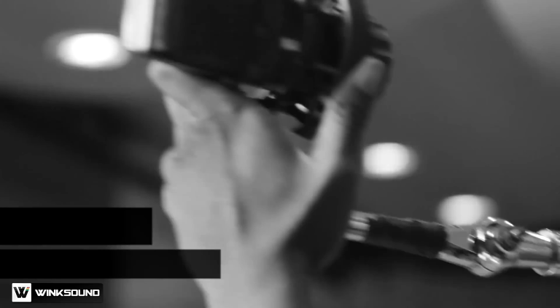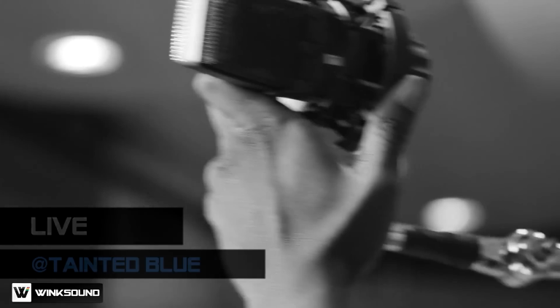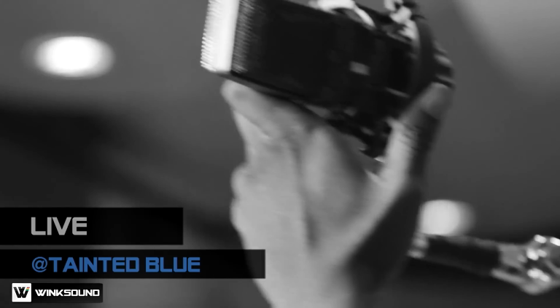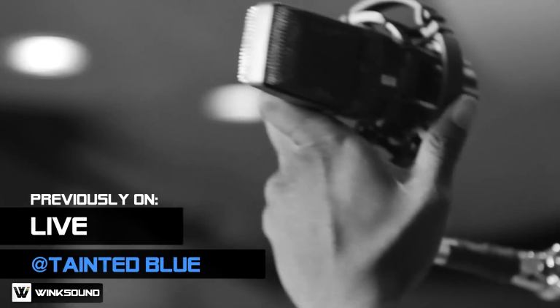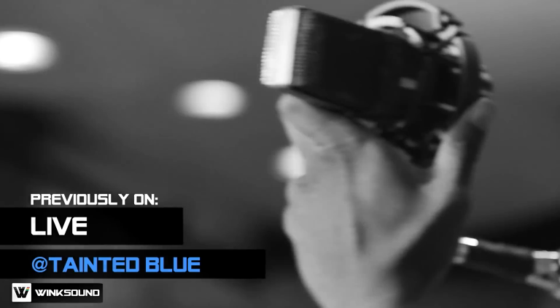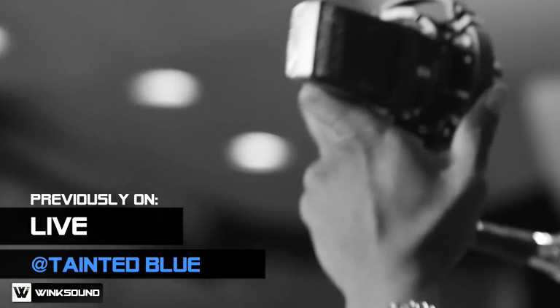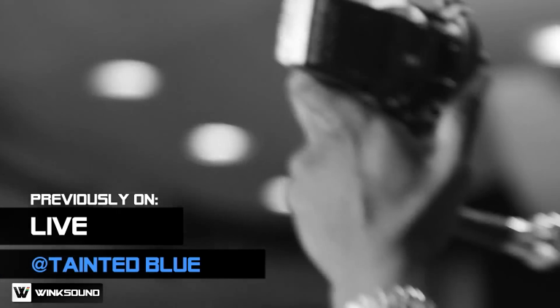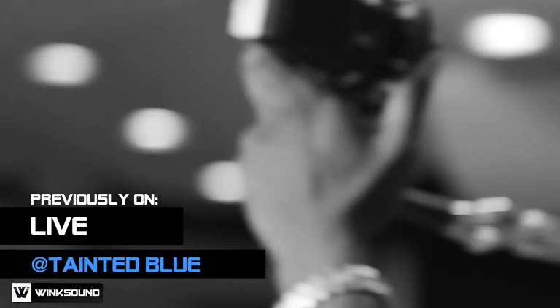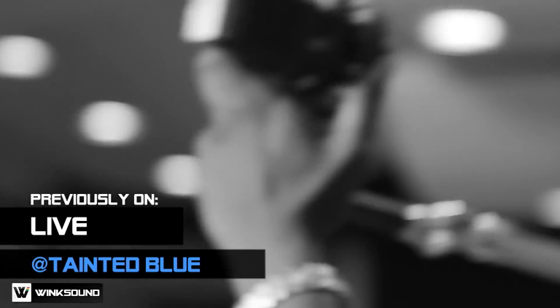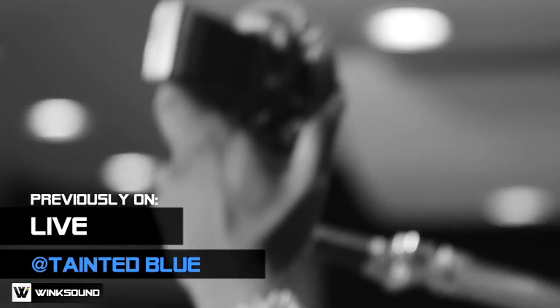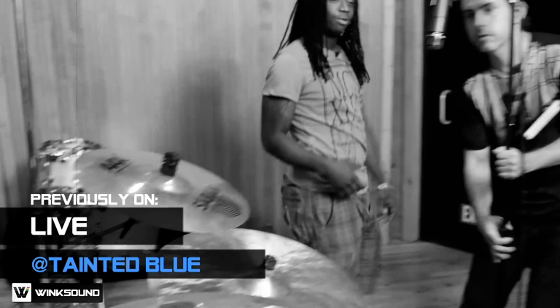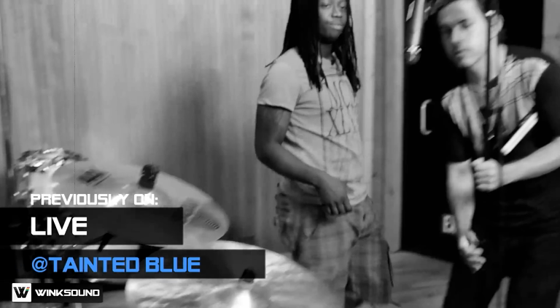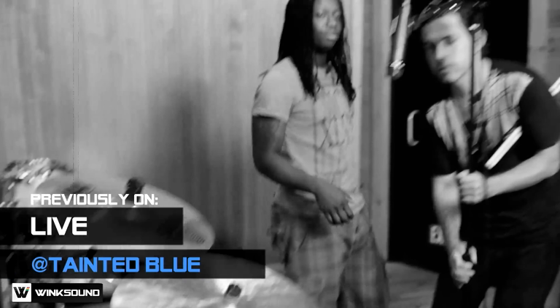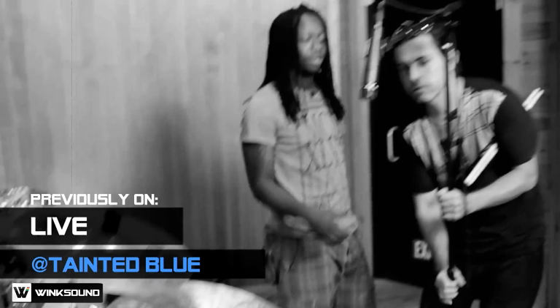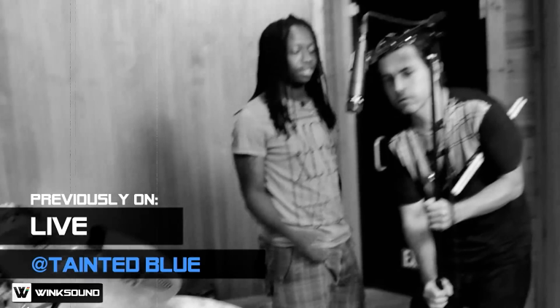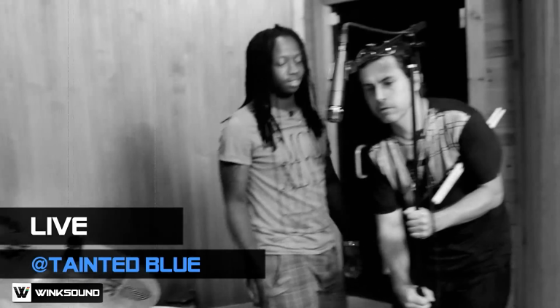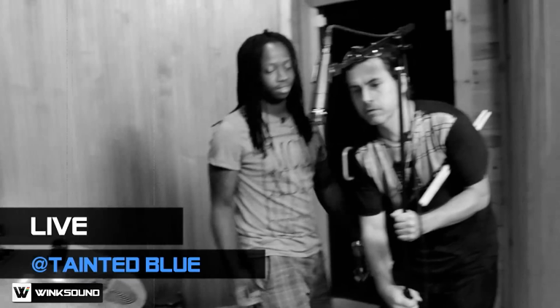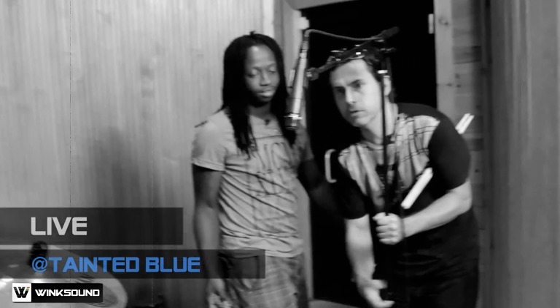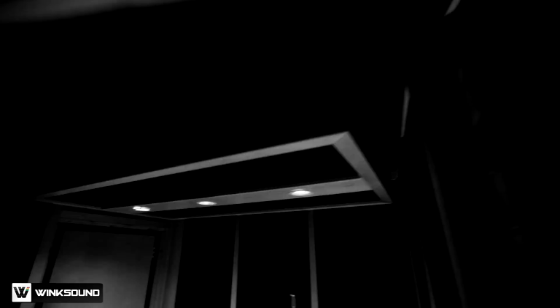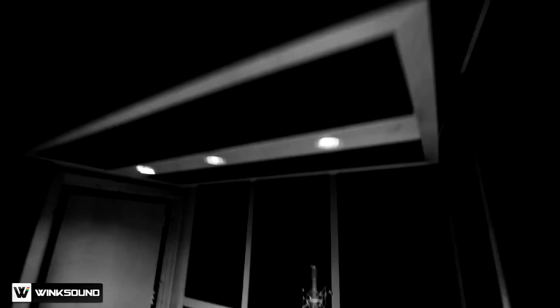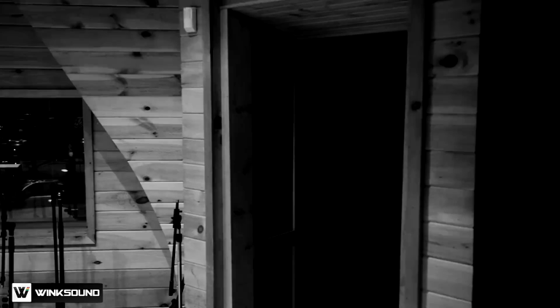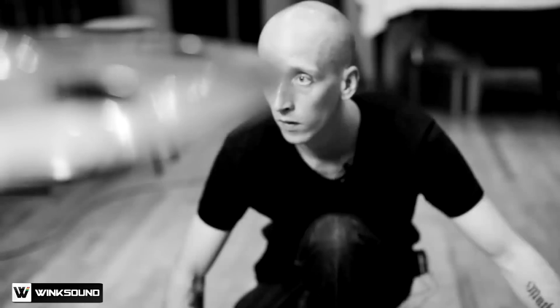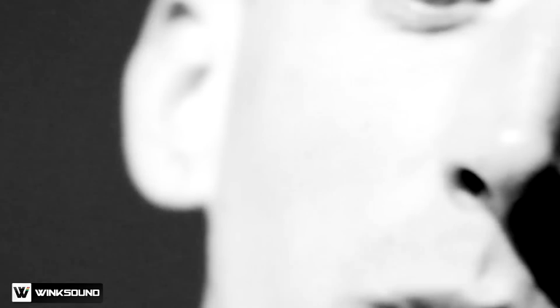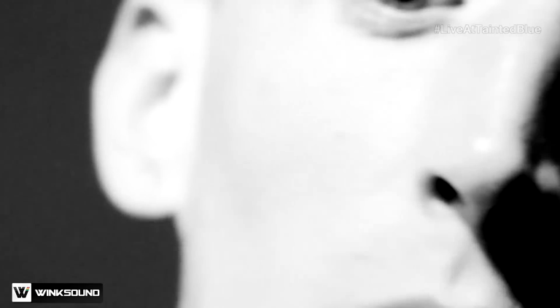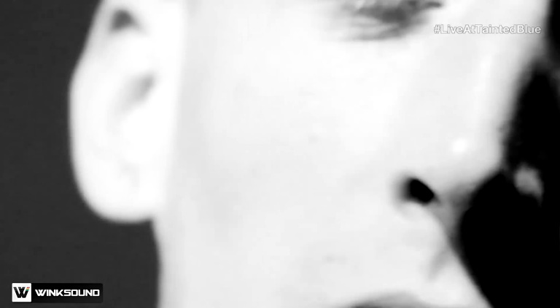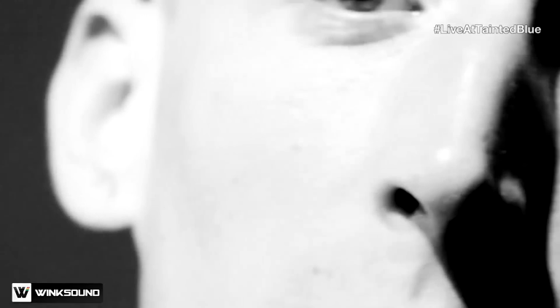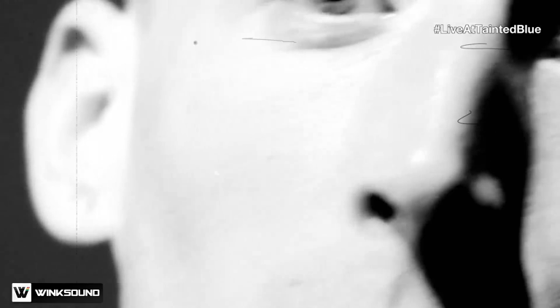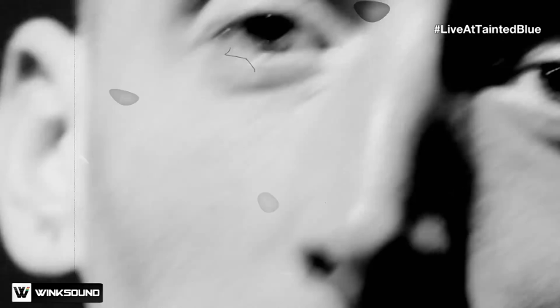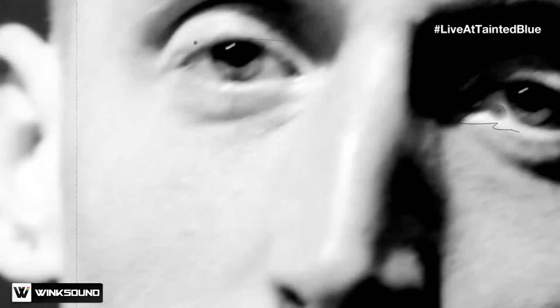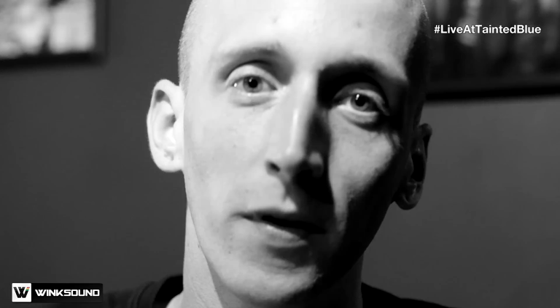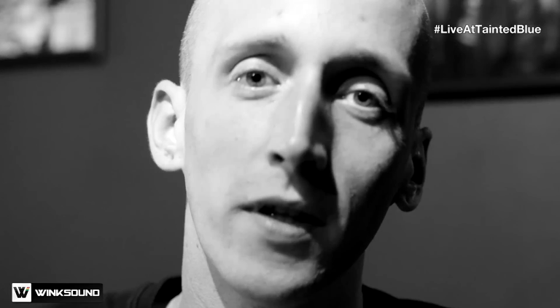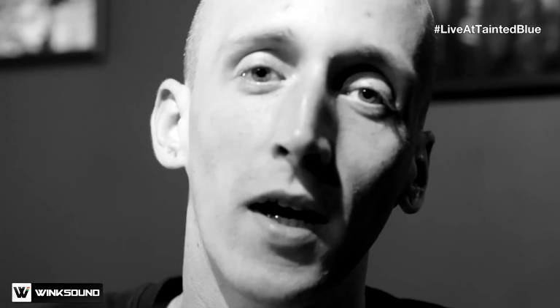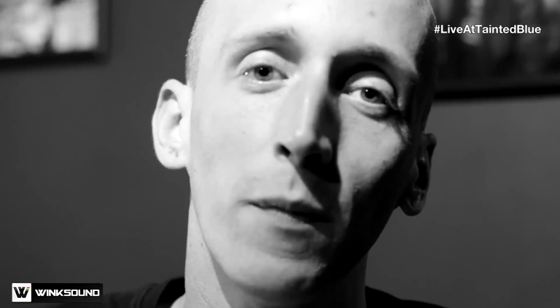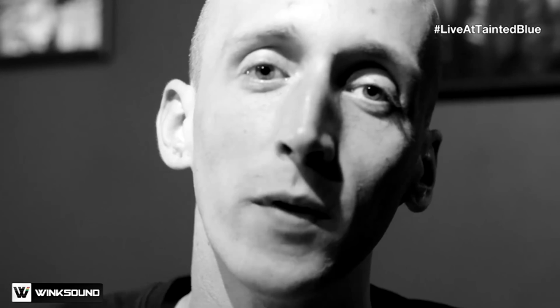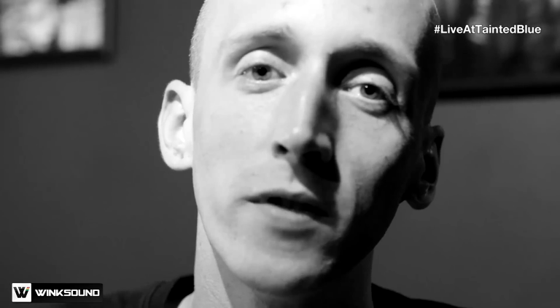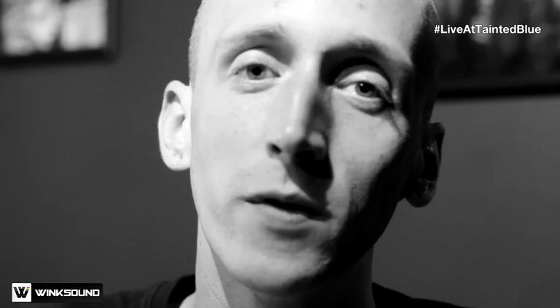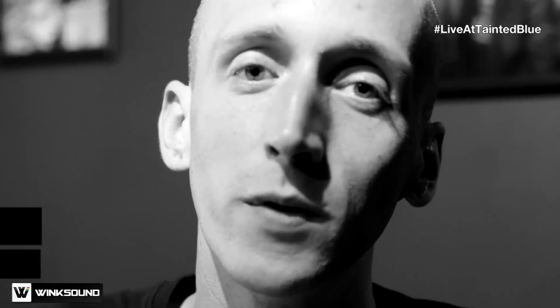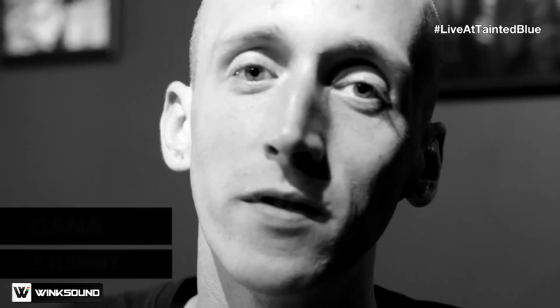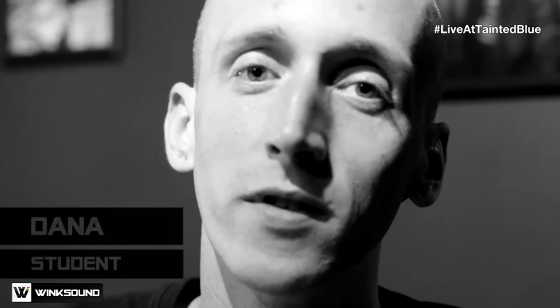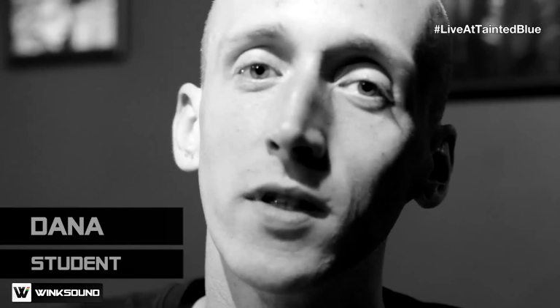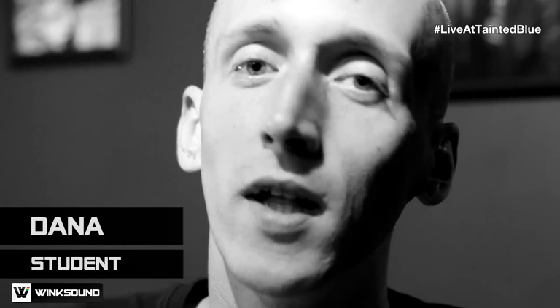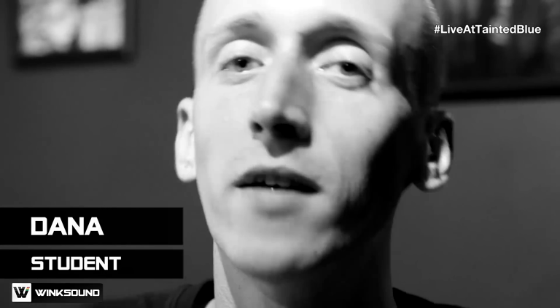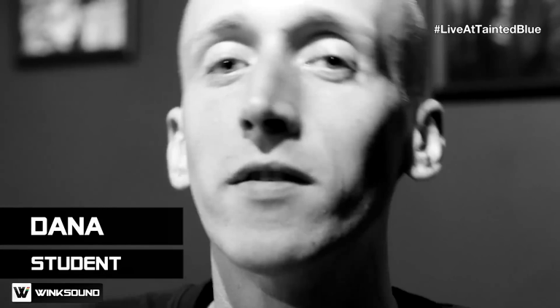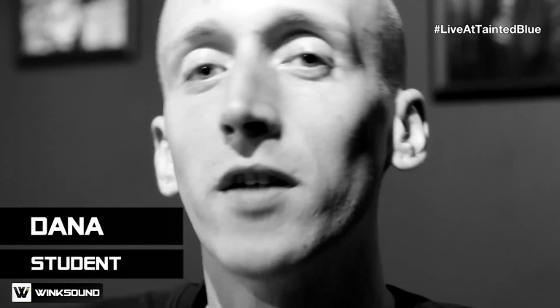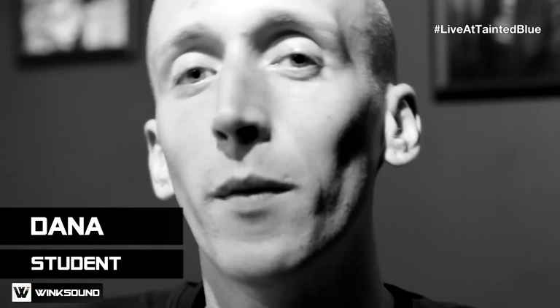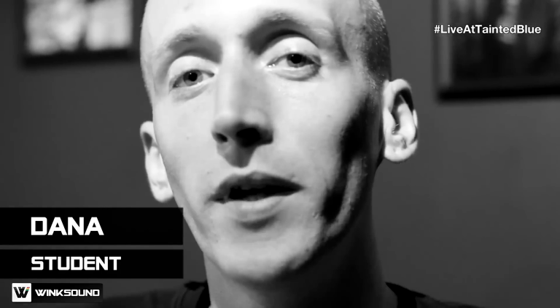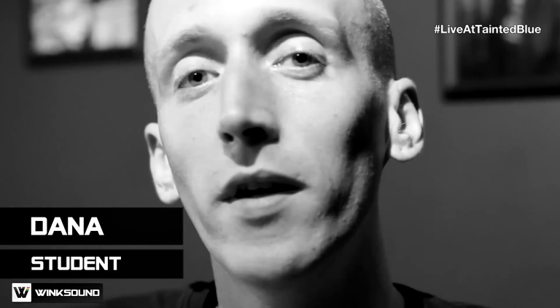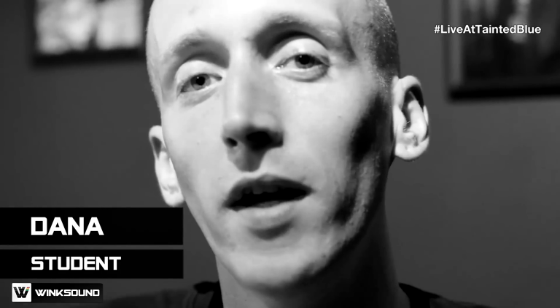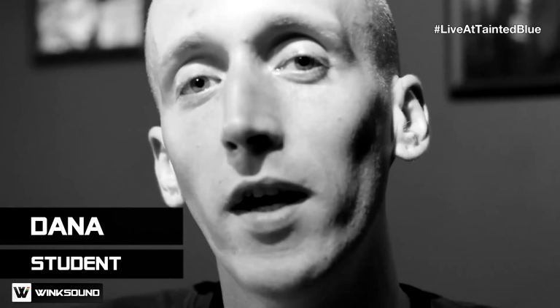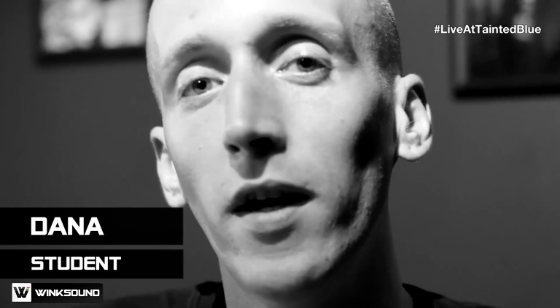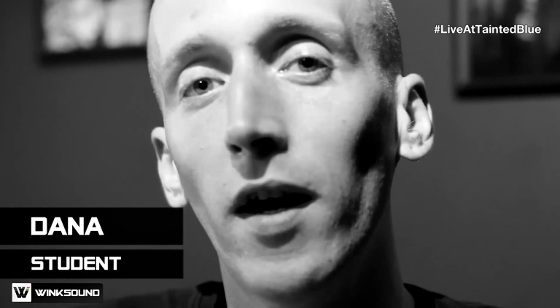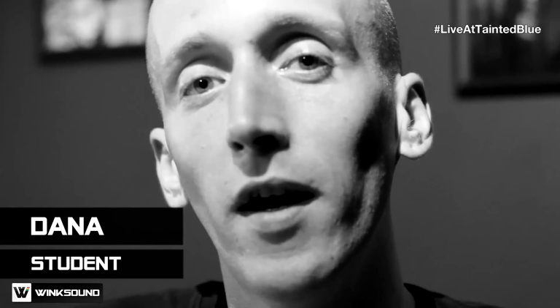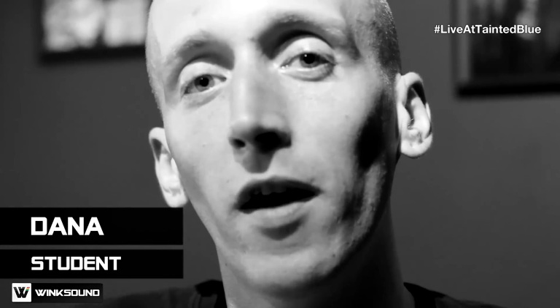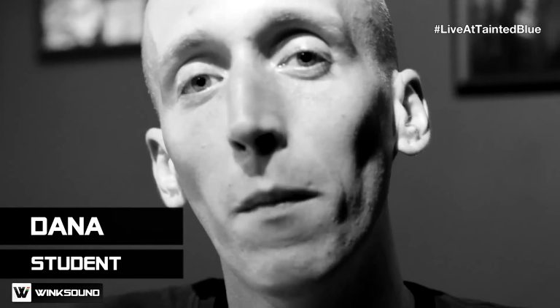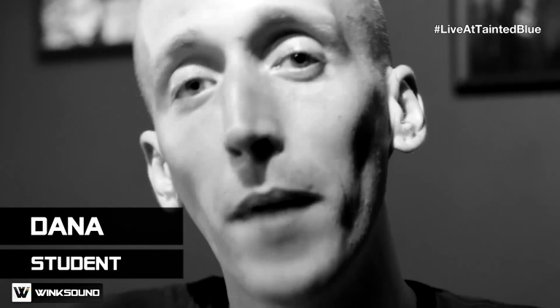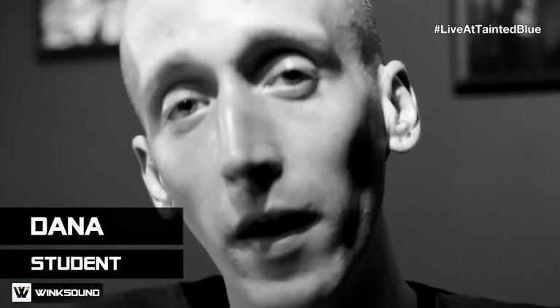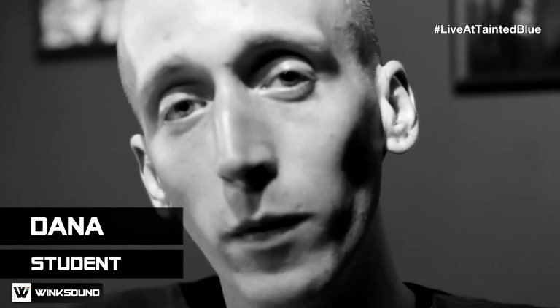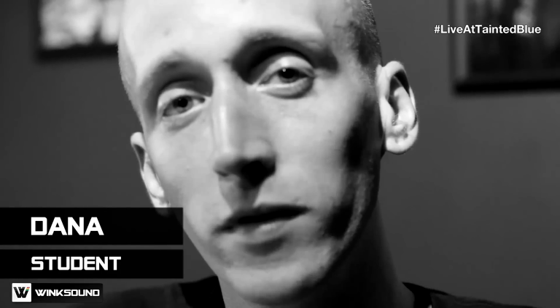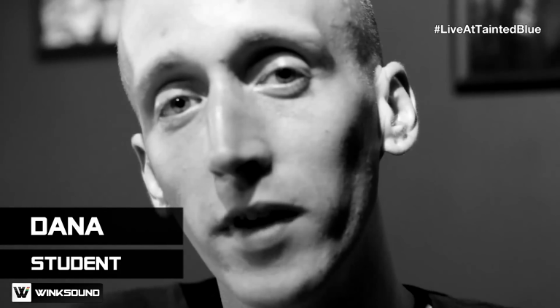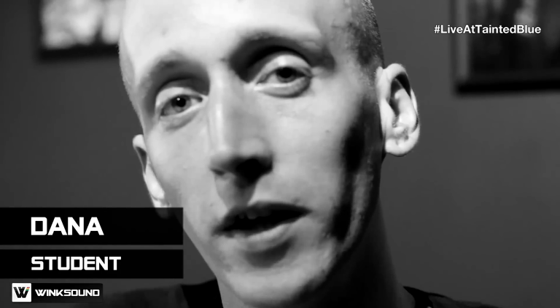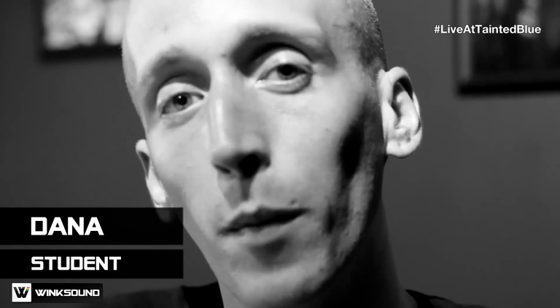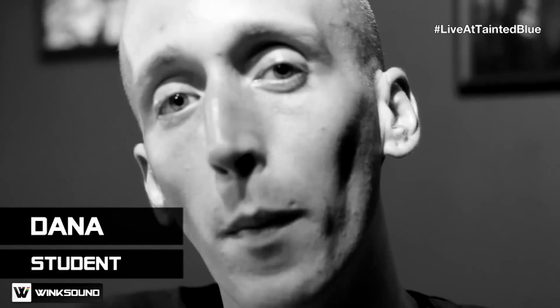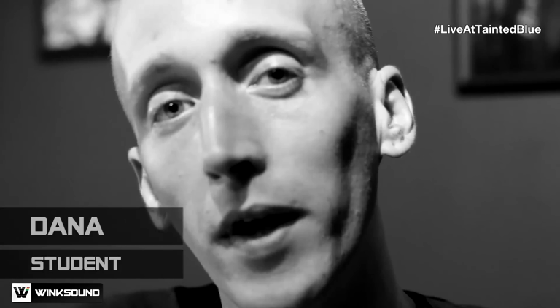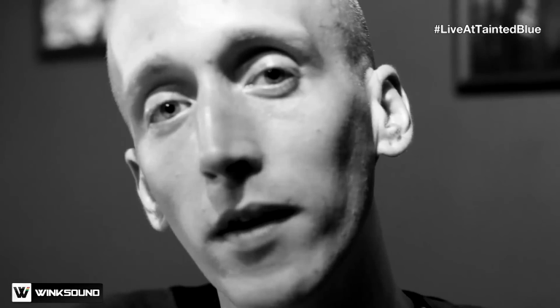Previously on Live at Tainted Blue: we got a call for the top three students in the class to come in and help Matt with setting up a band.